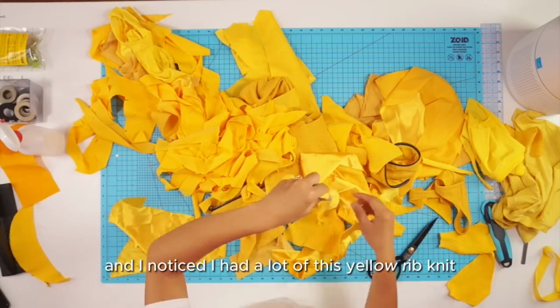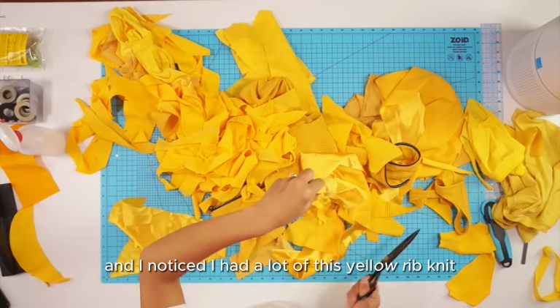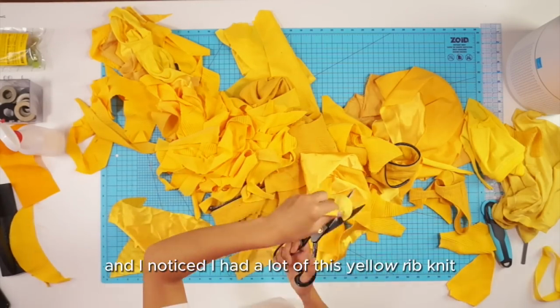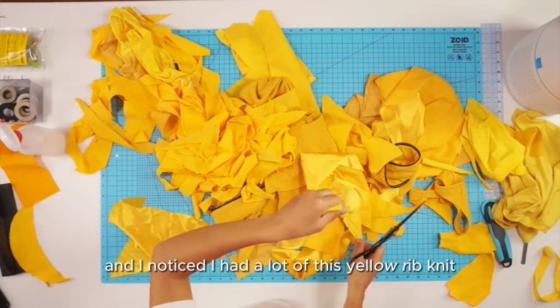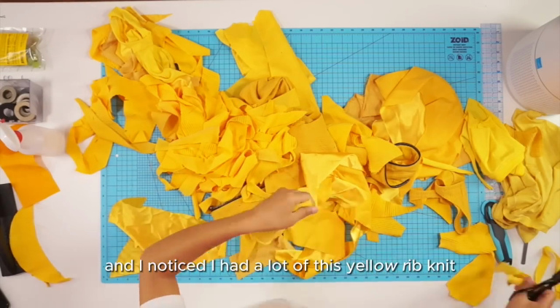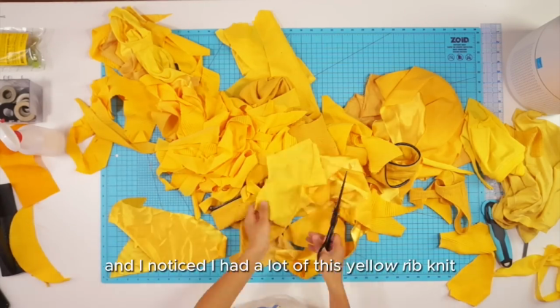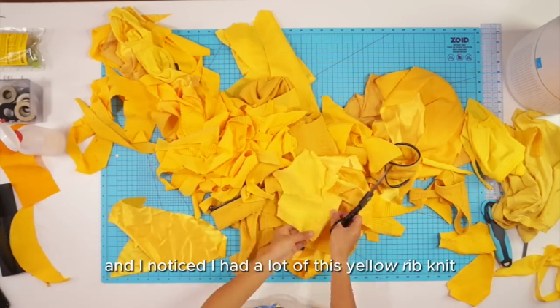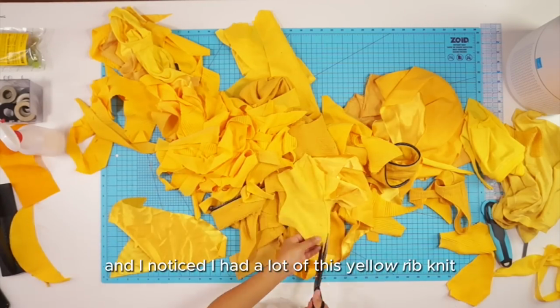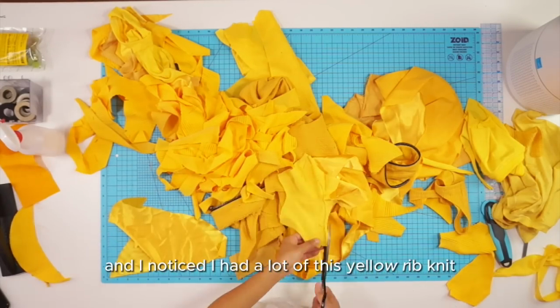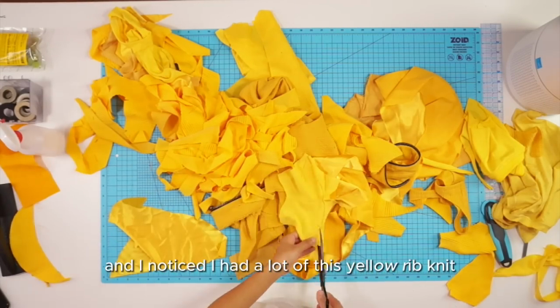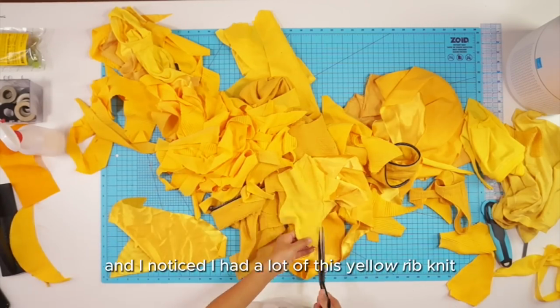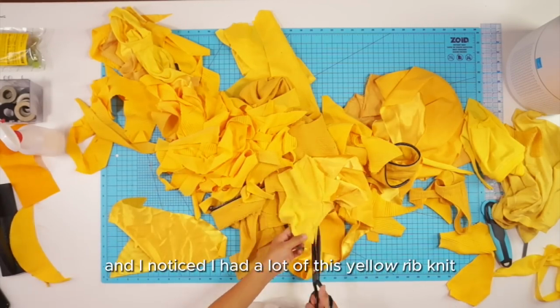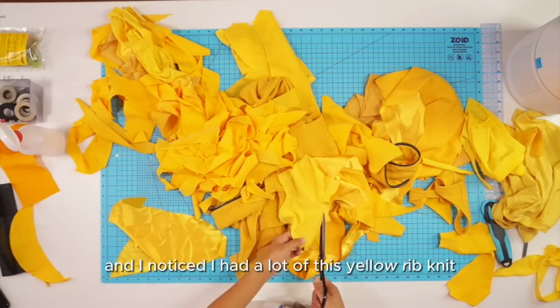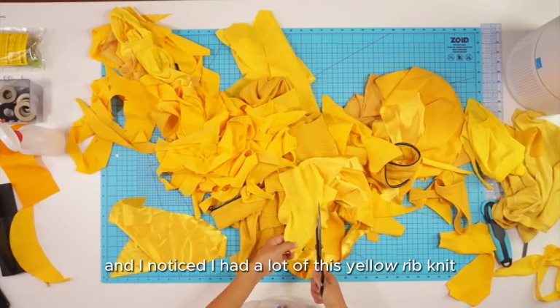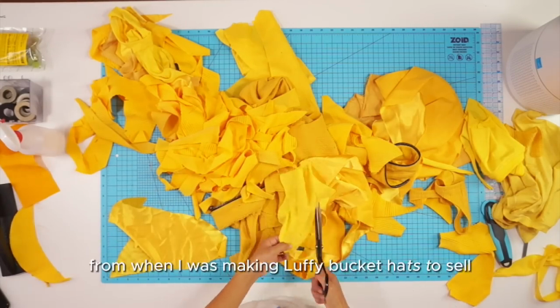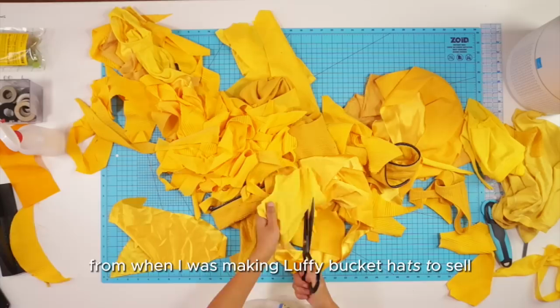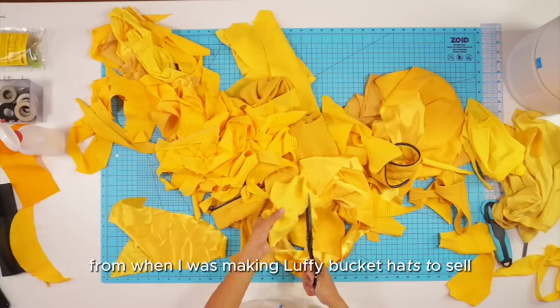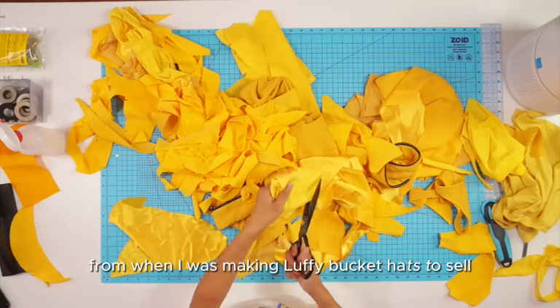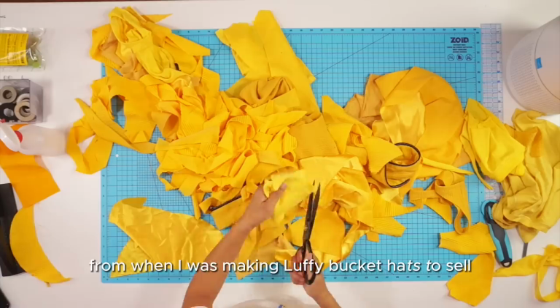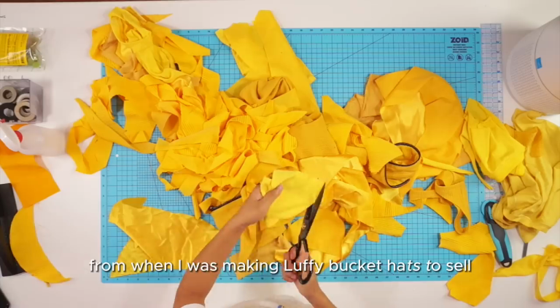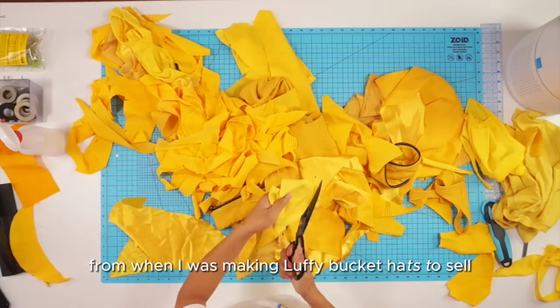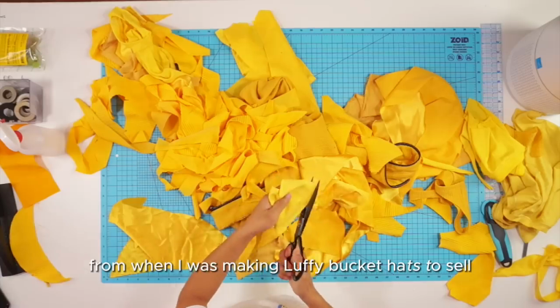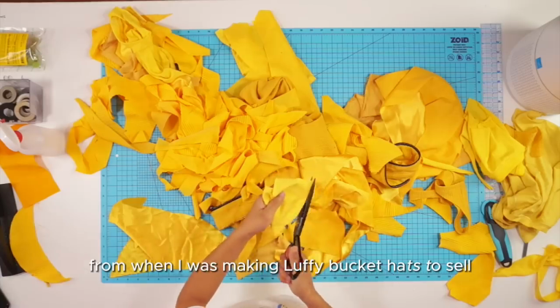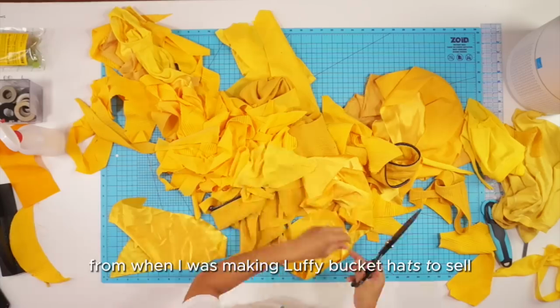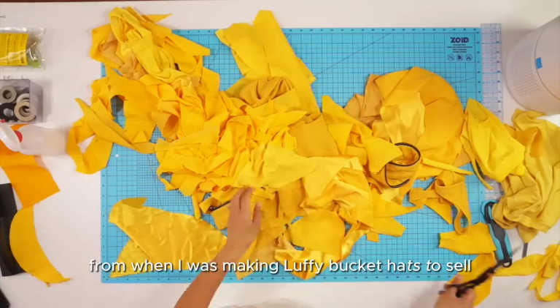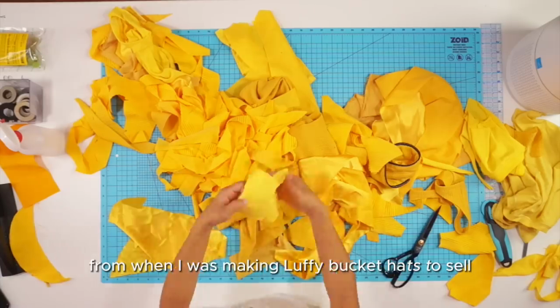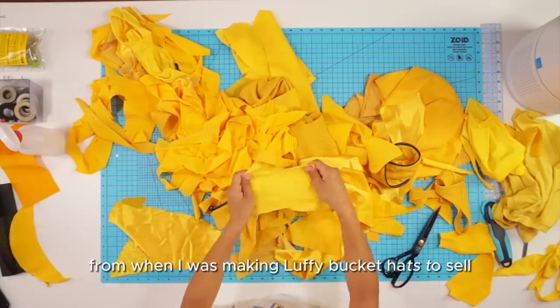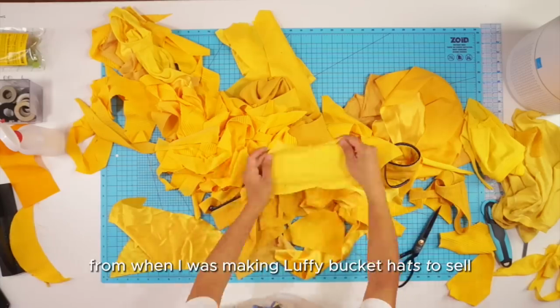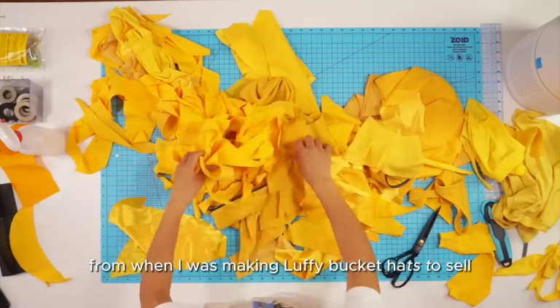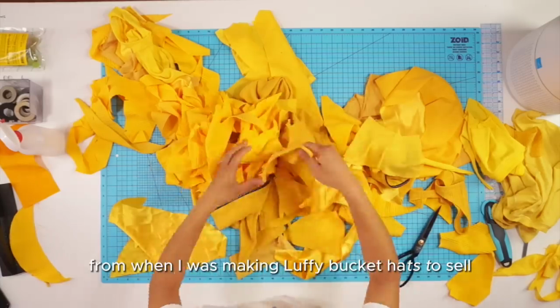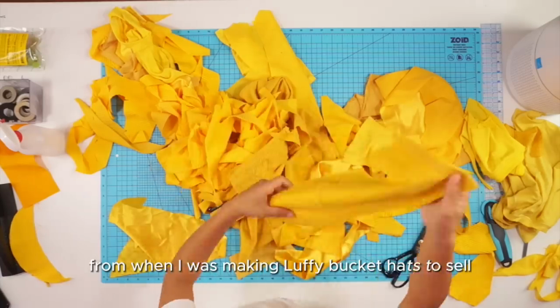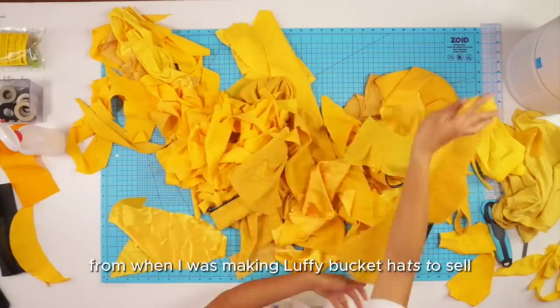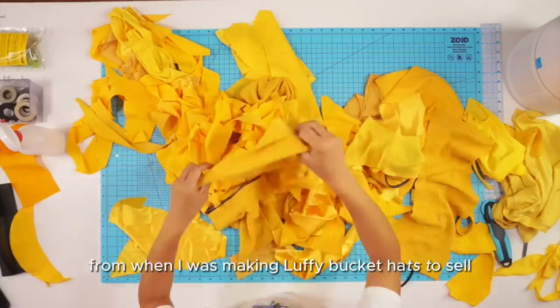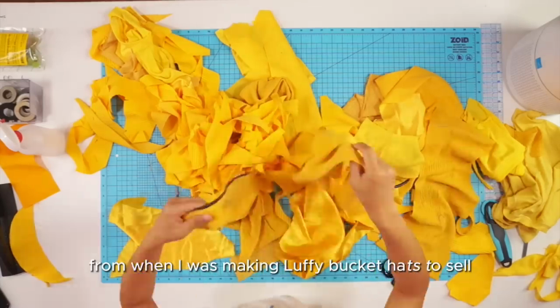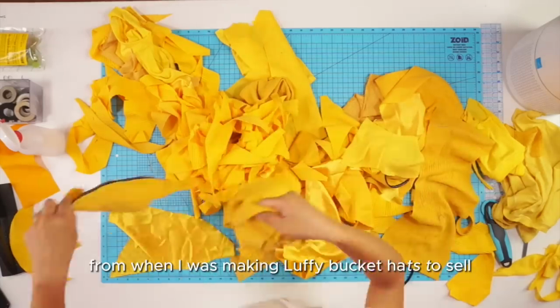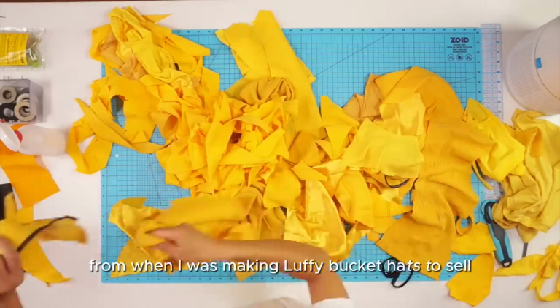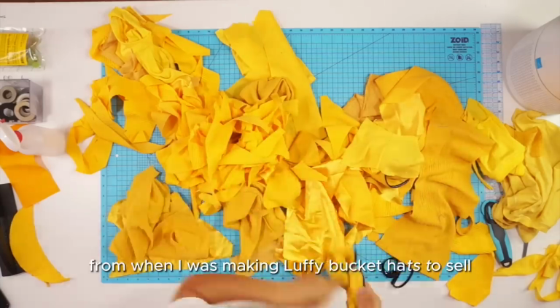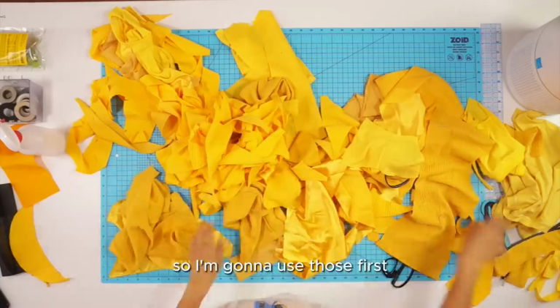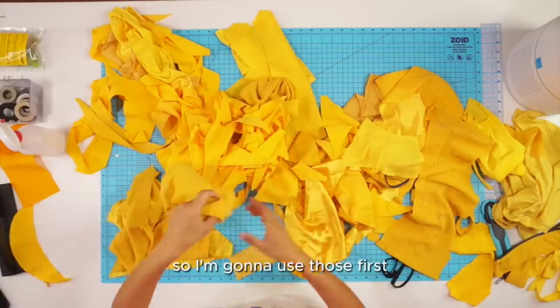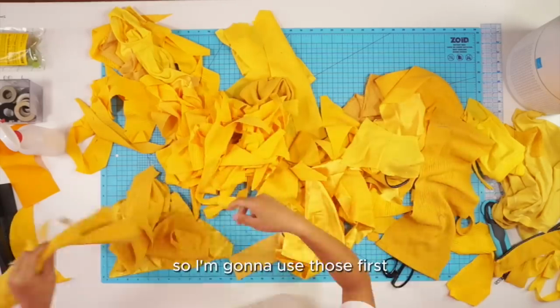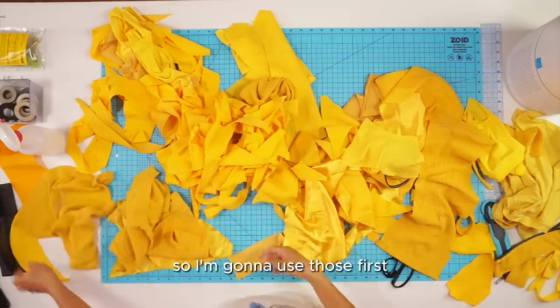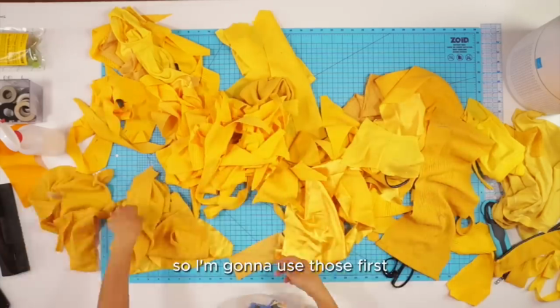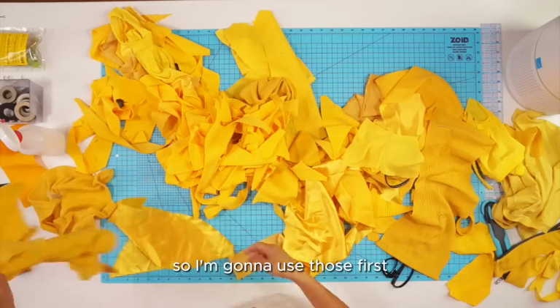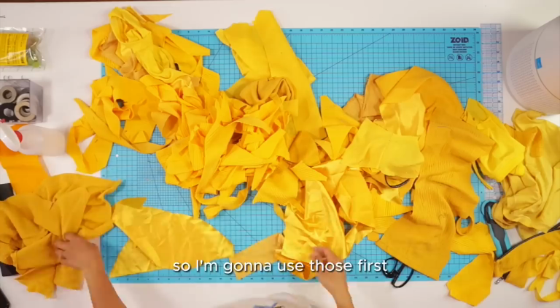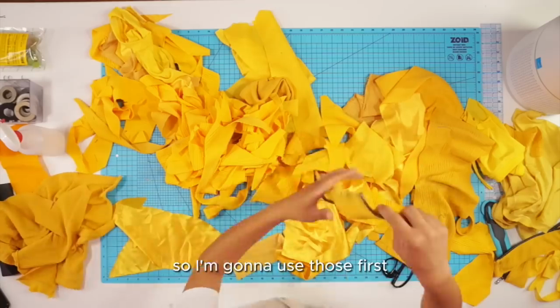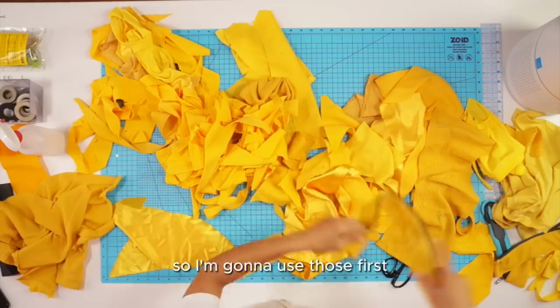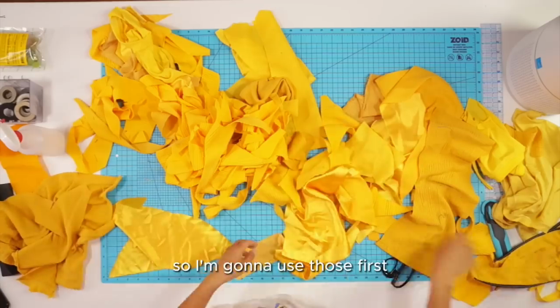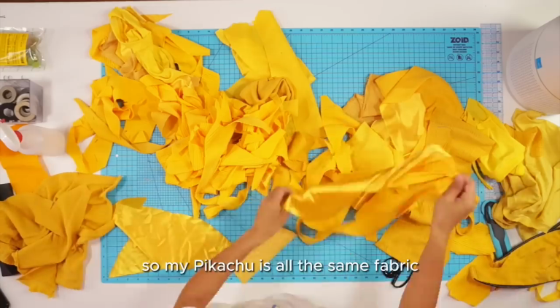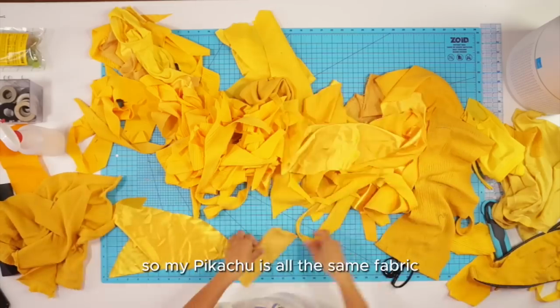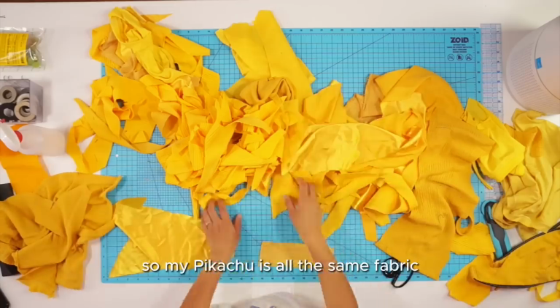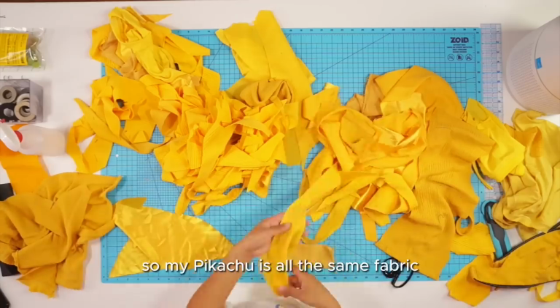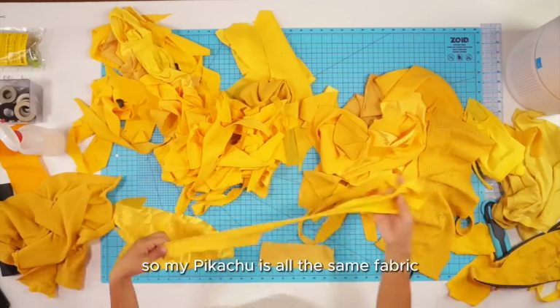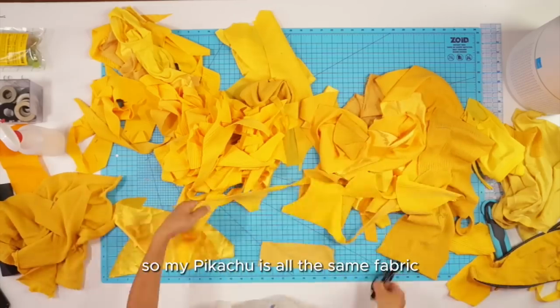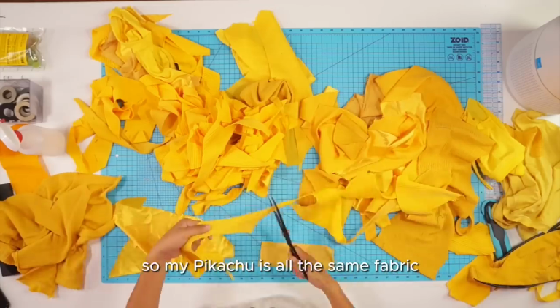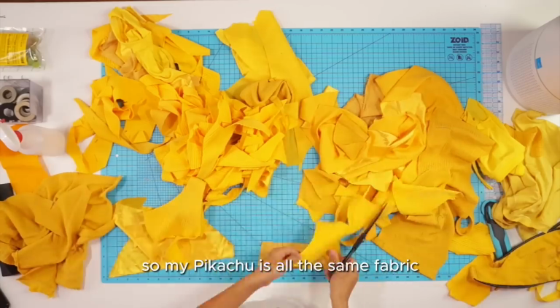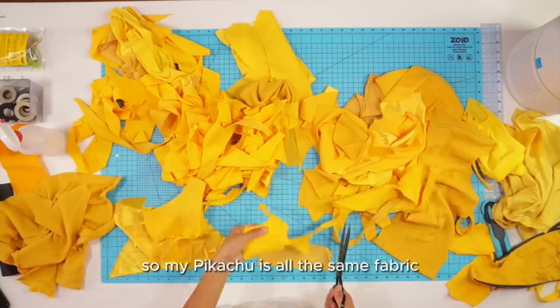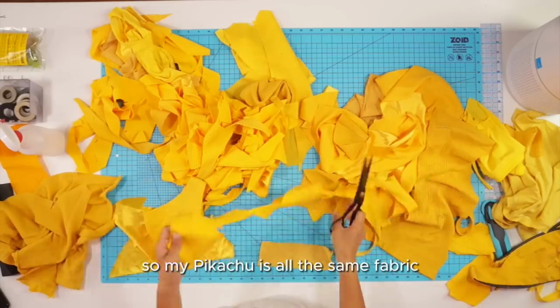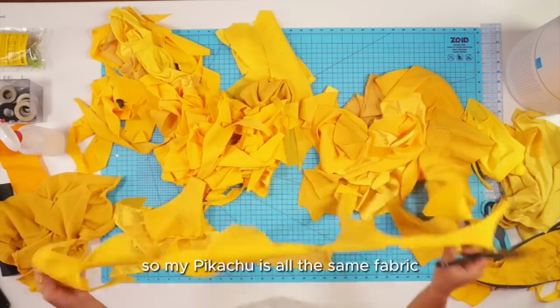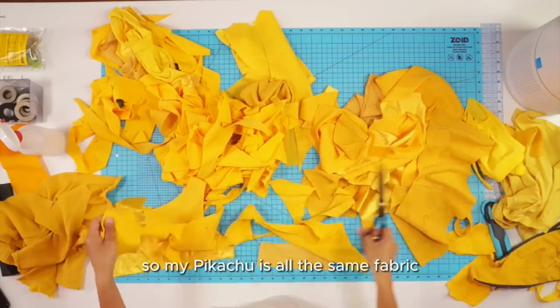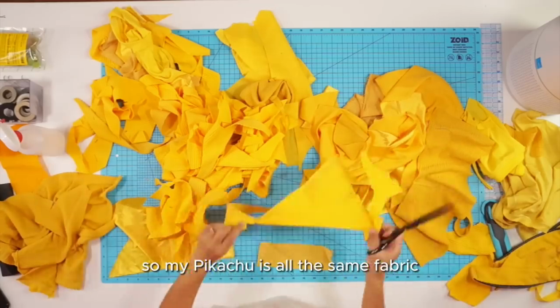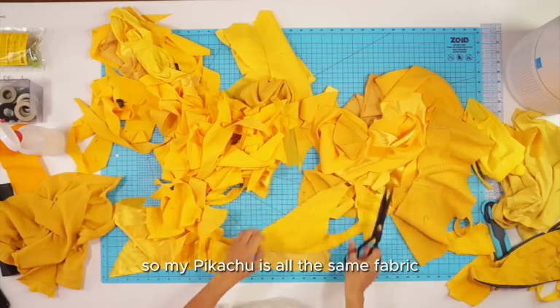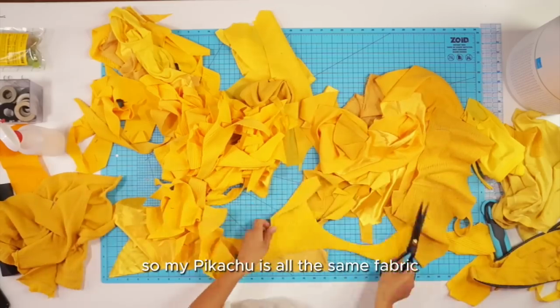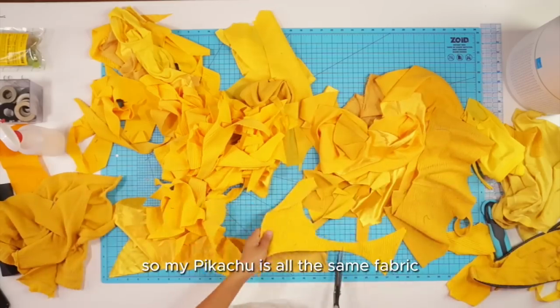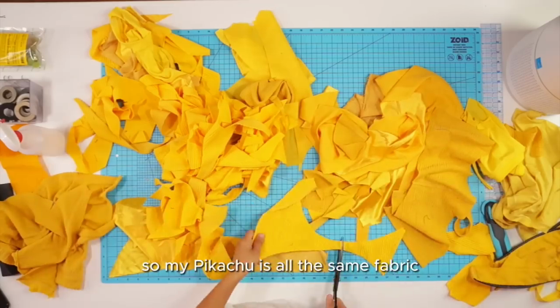First I cleaned up the scraps by cutting away any long skinny ends. I noticed I had a lot of this yellow rib knit from when I was making Luffy bucket hats to sell, so I'm going to use those first so my Pikachu is all the same fabric.